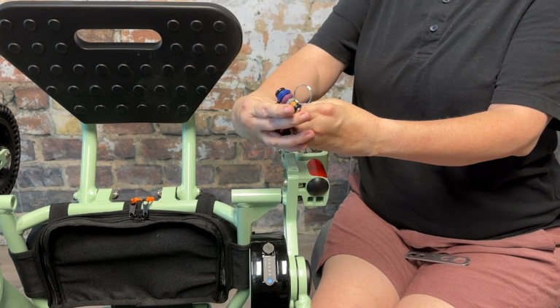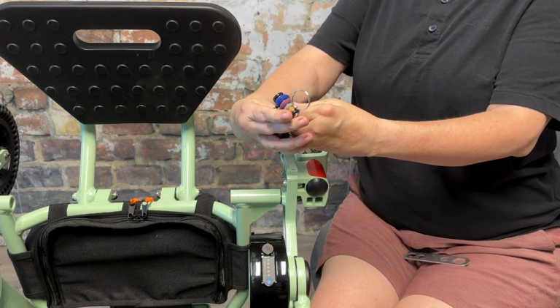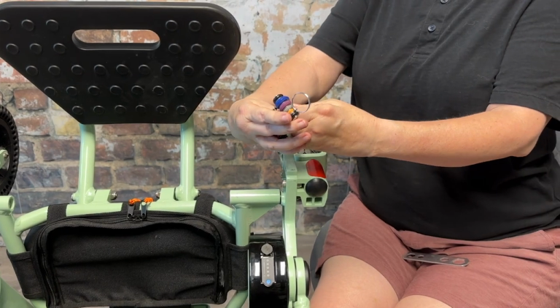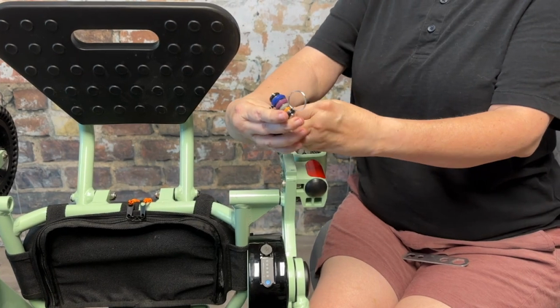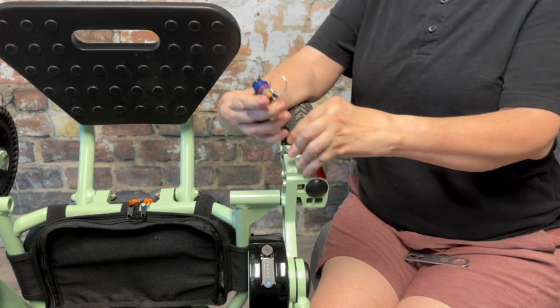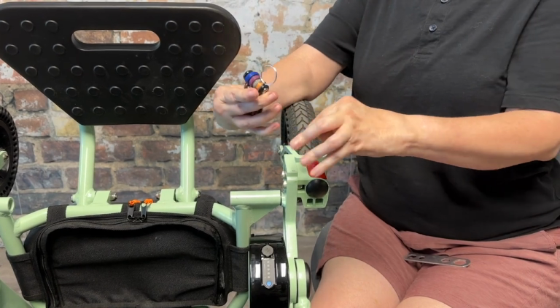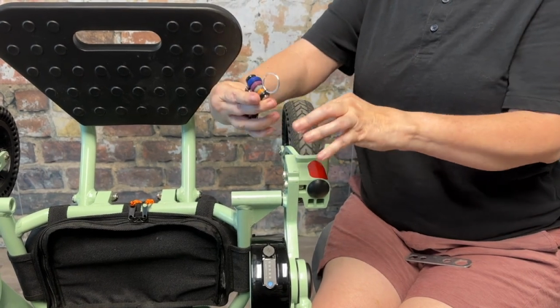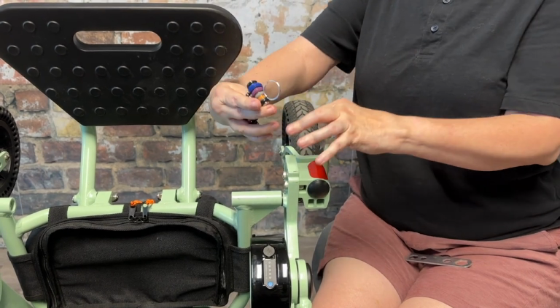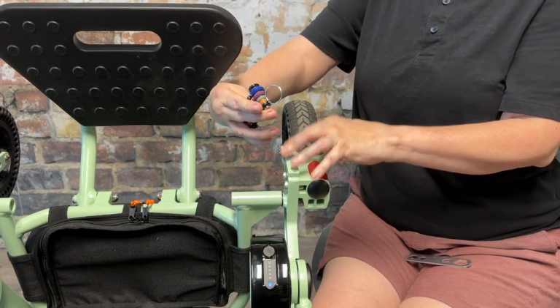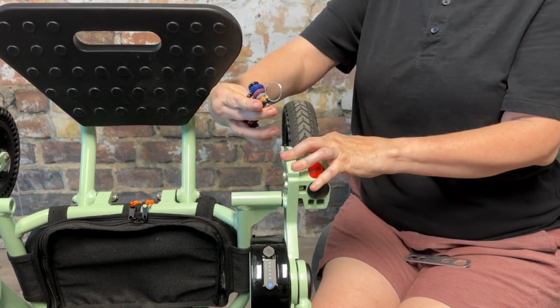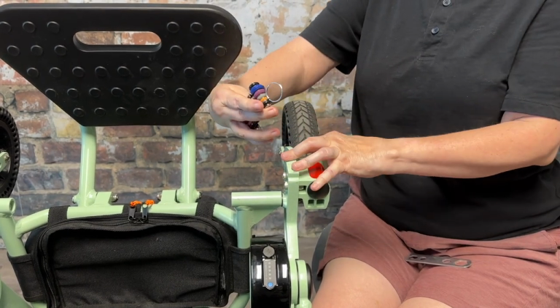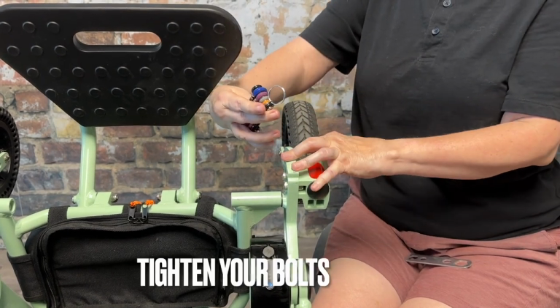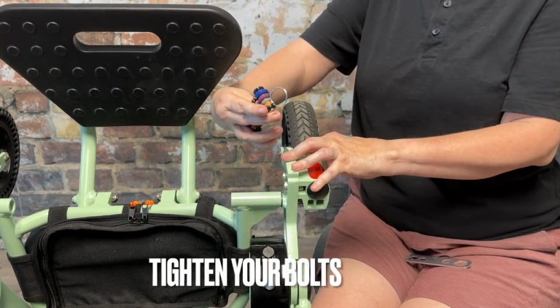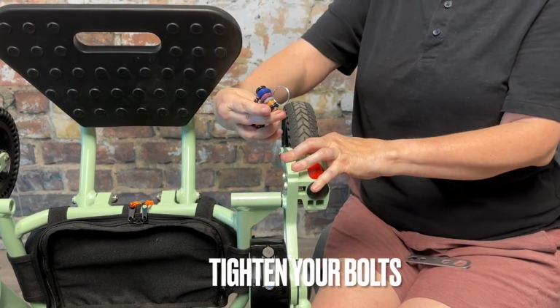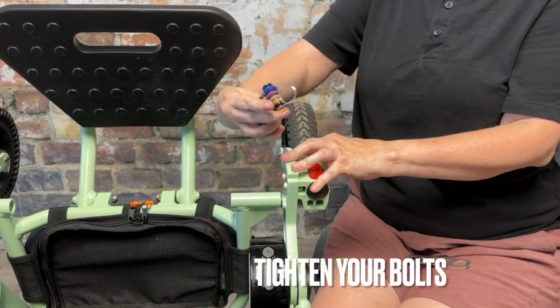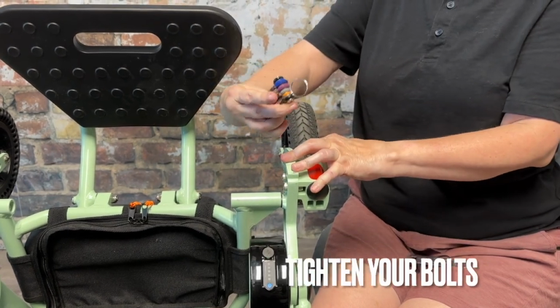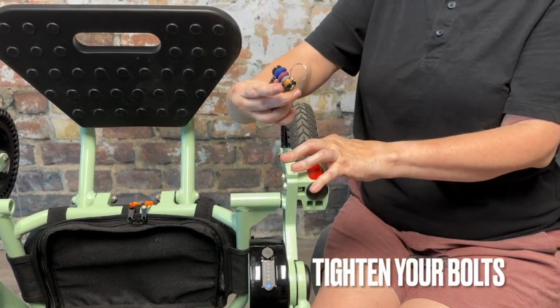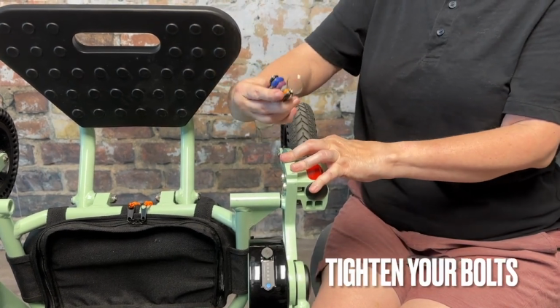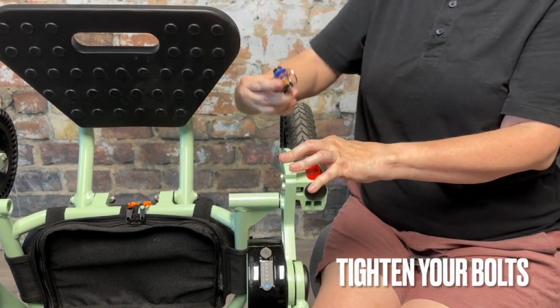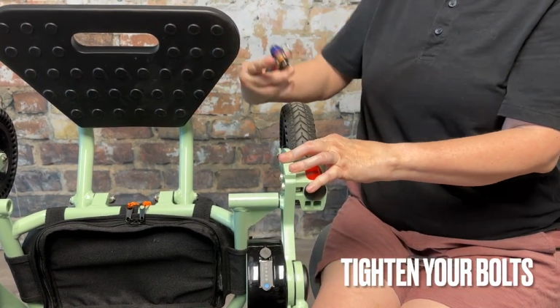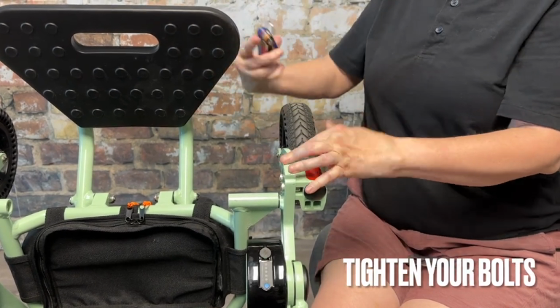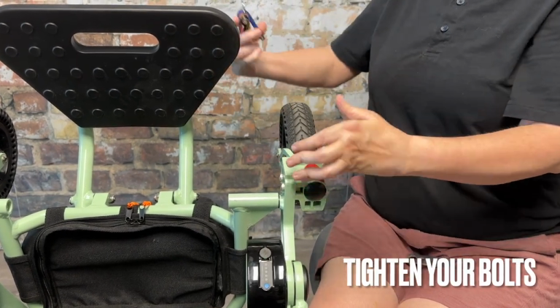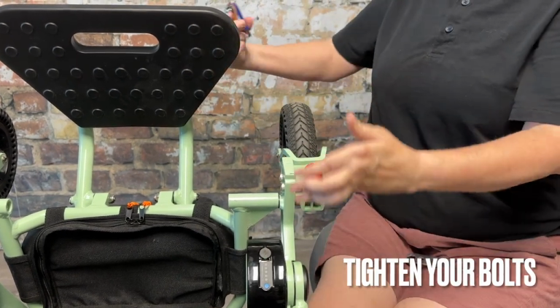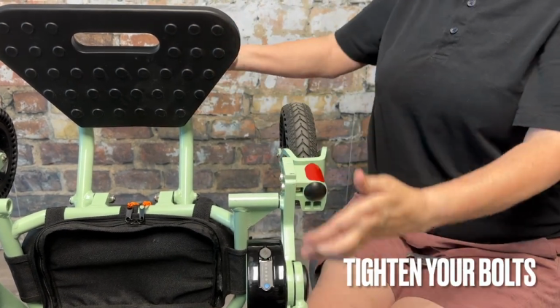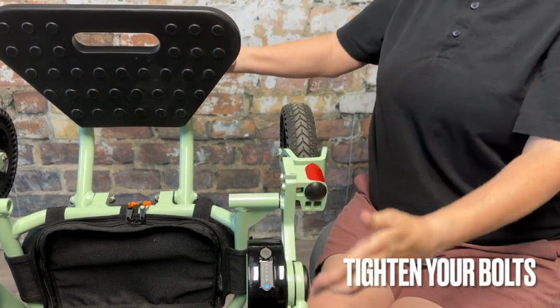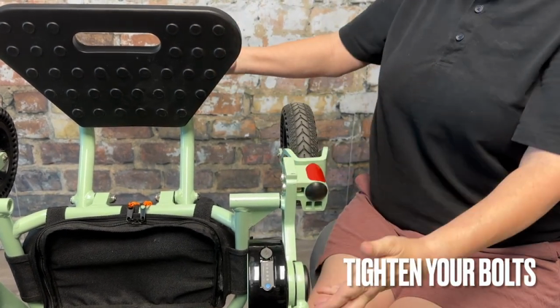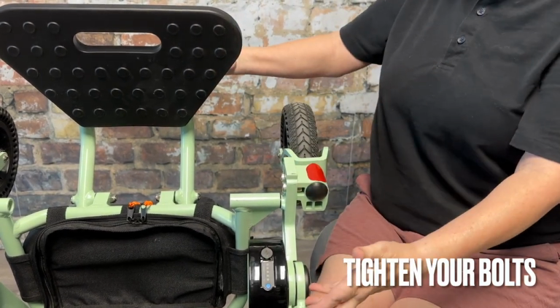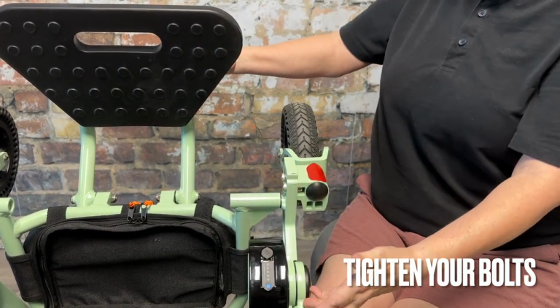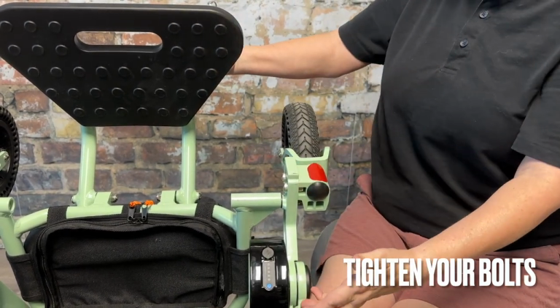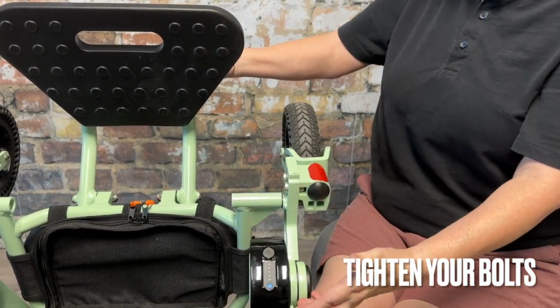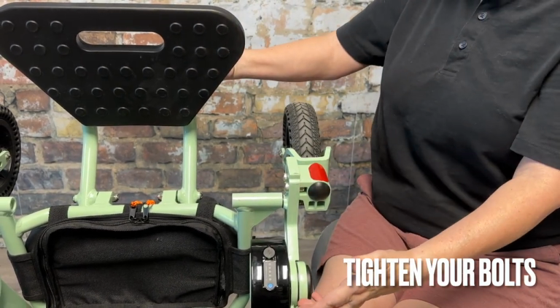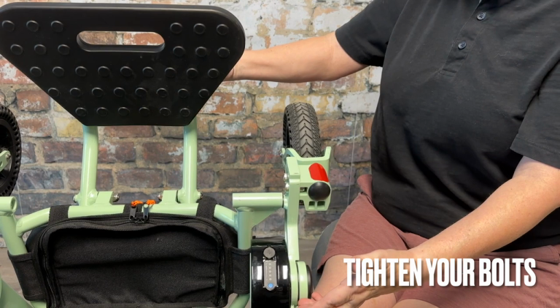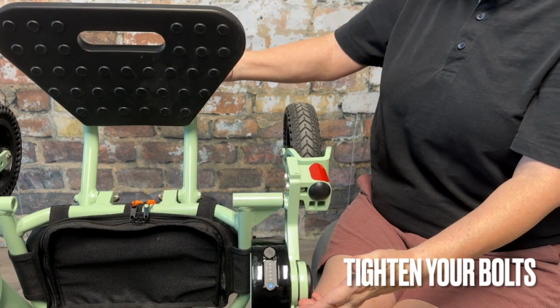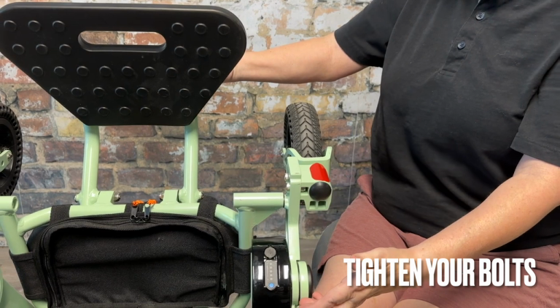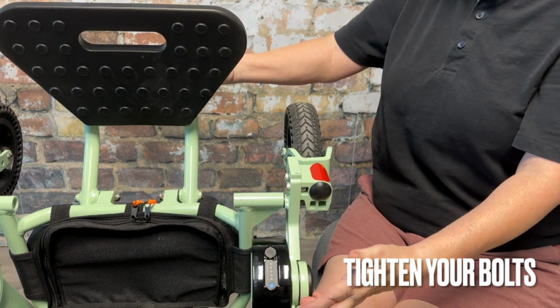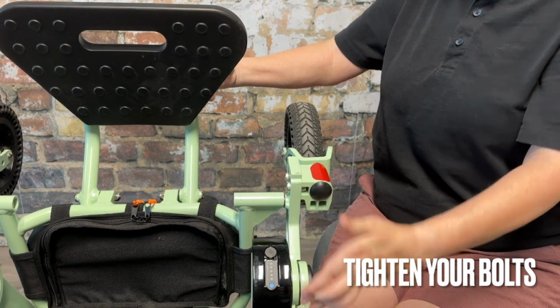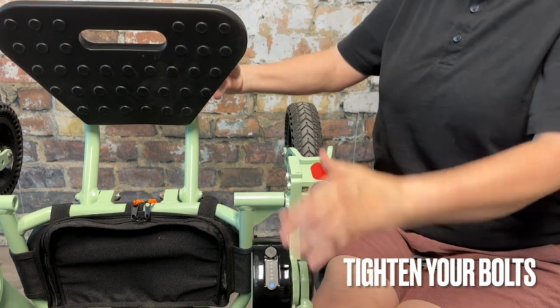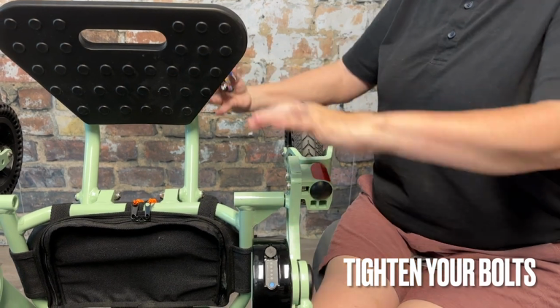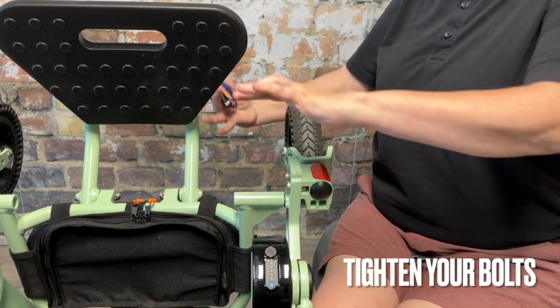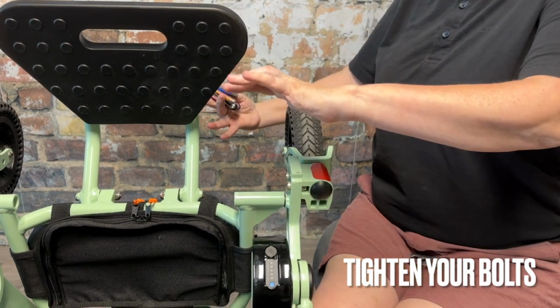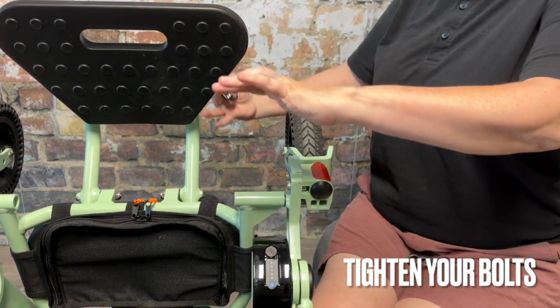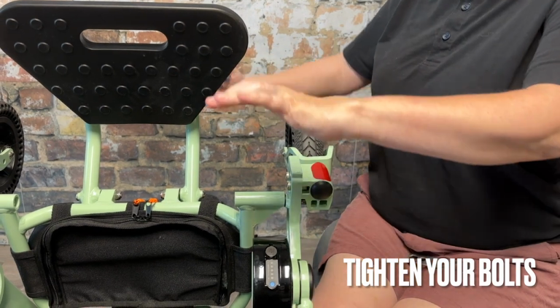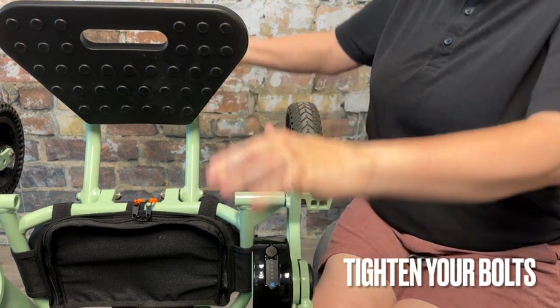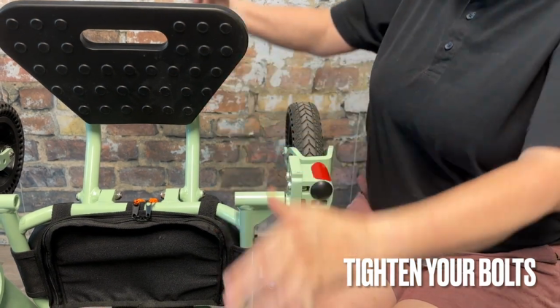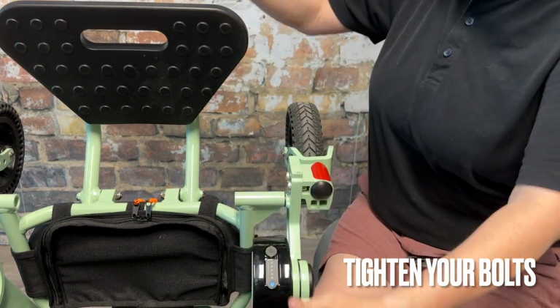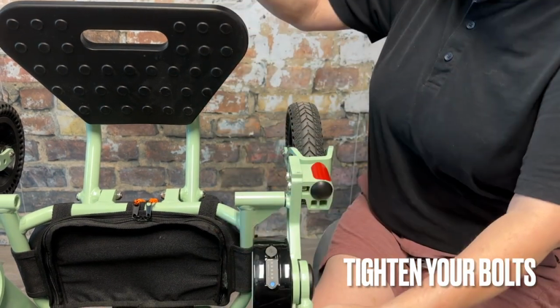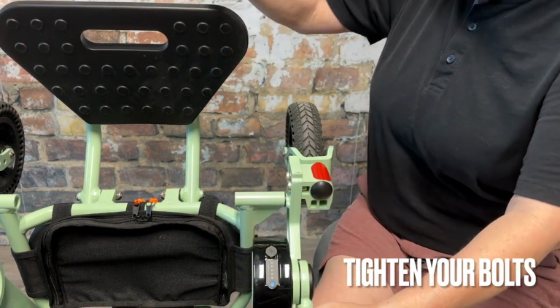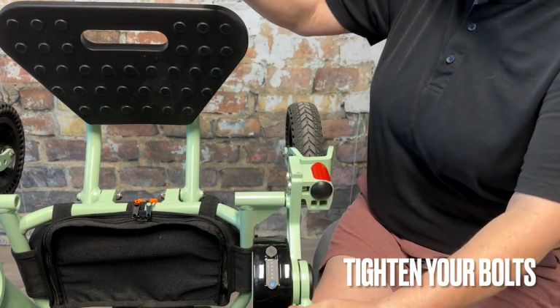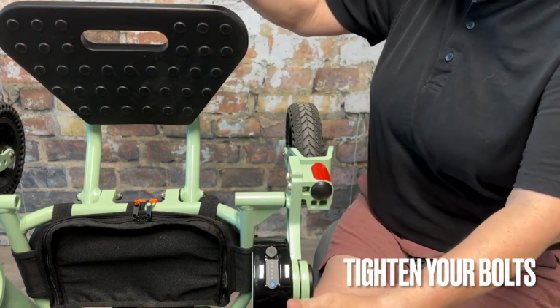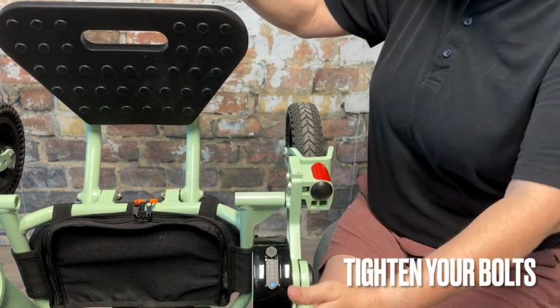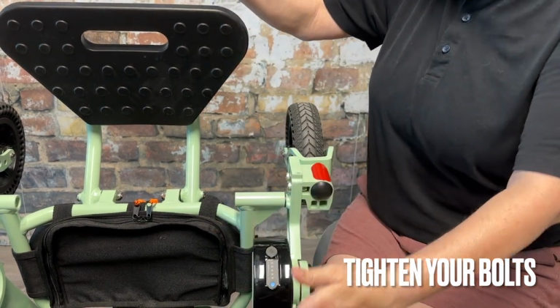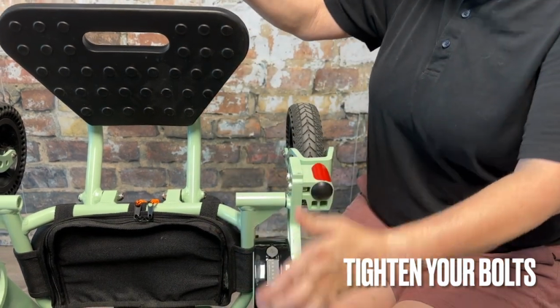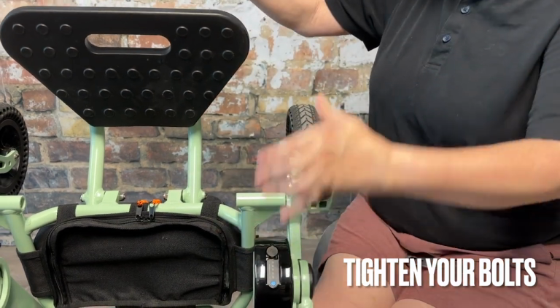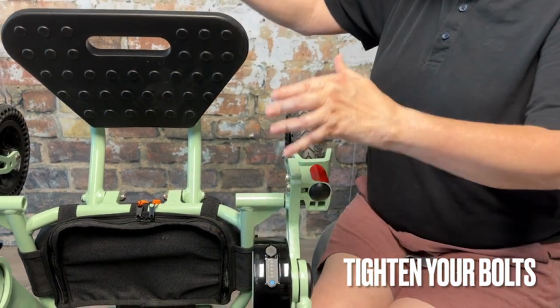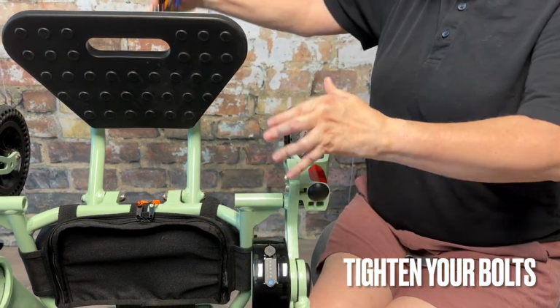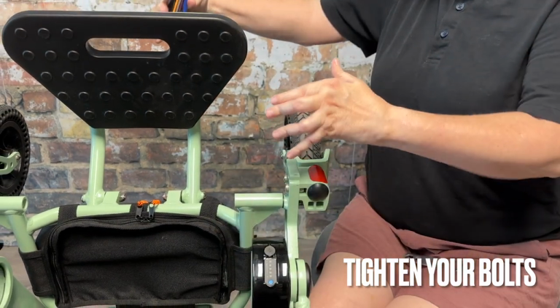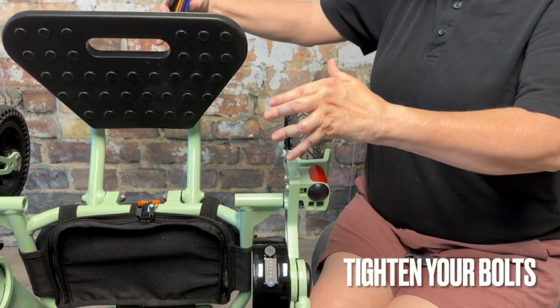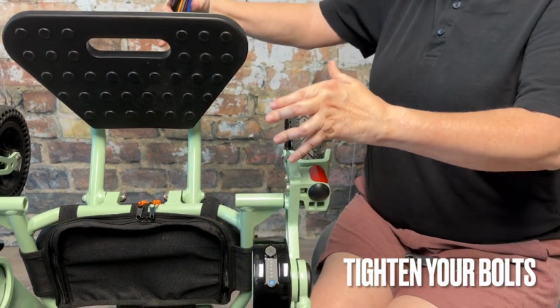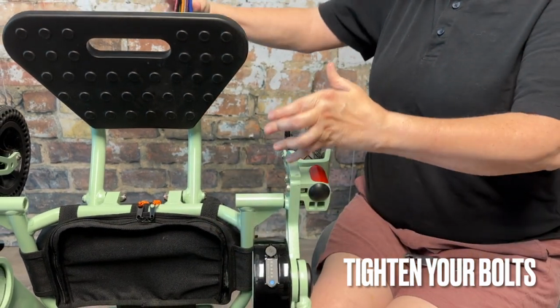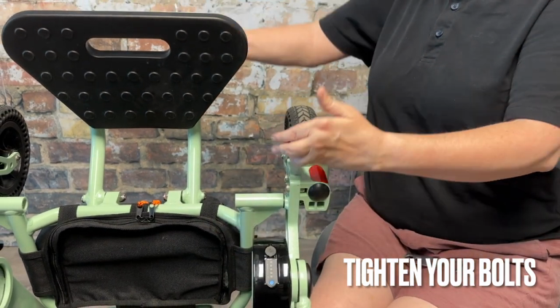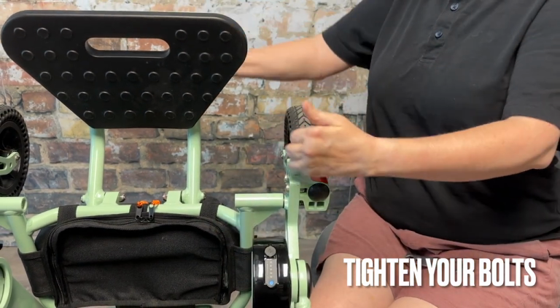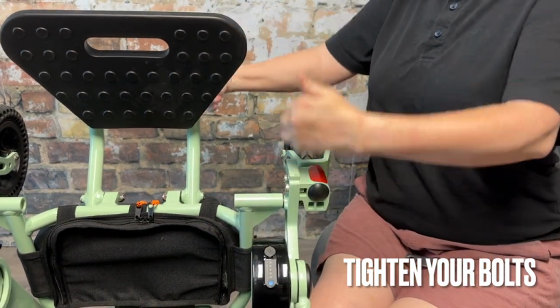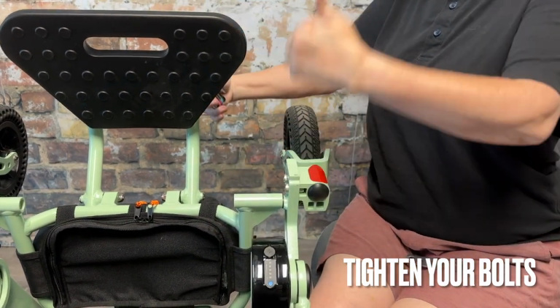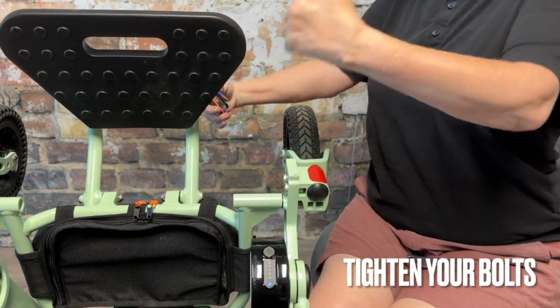Welcome to the Tighten Your Bolts video. First thing we're going to do is put the chair on its backside like it's popping a wheelie.